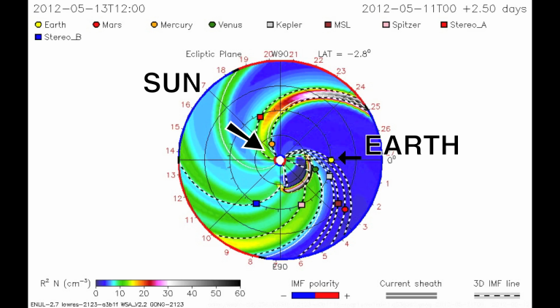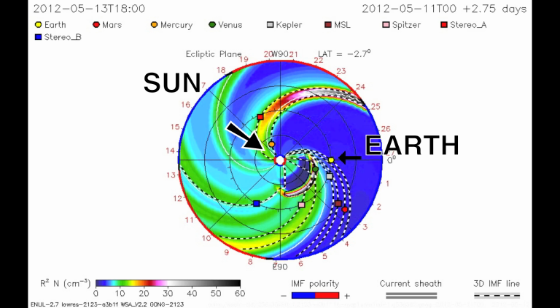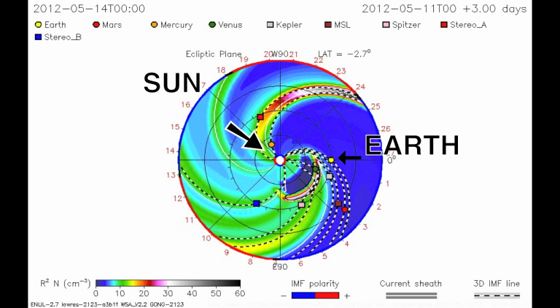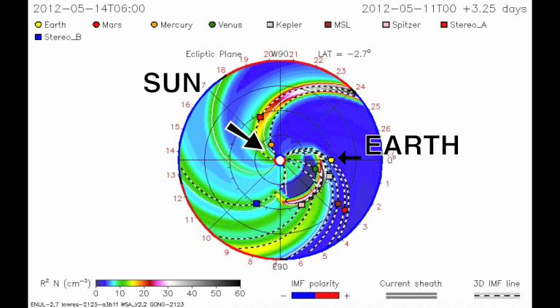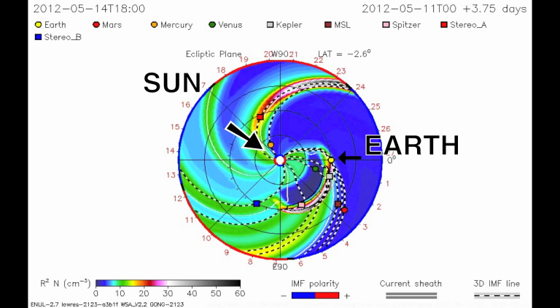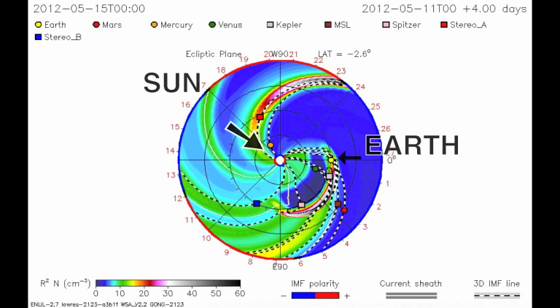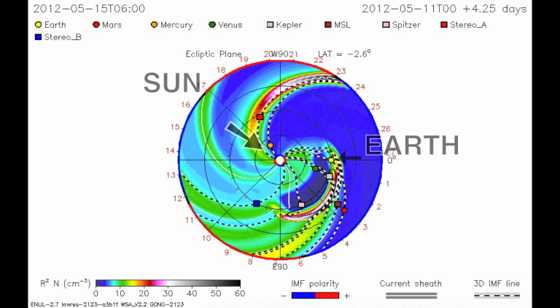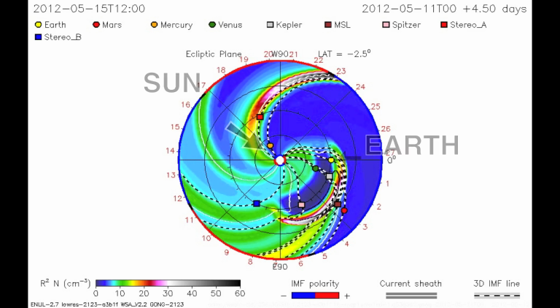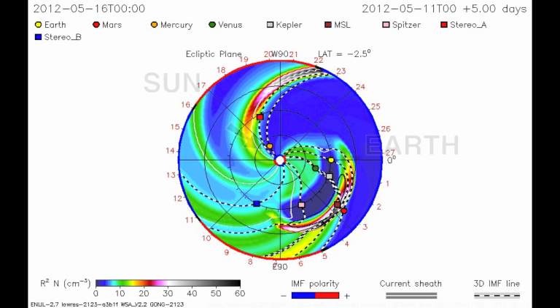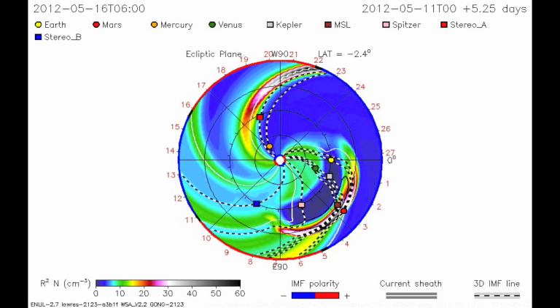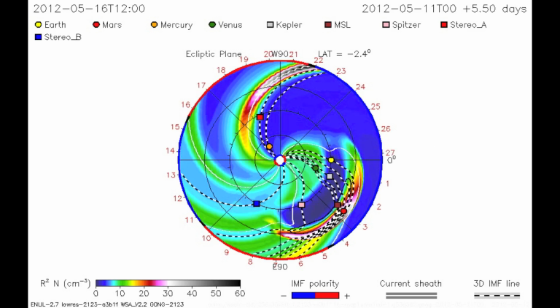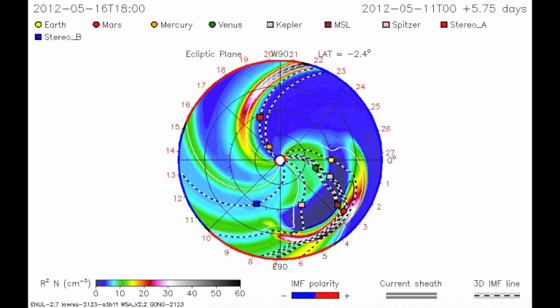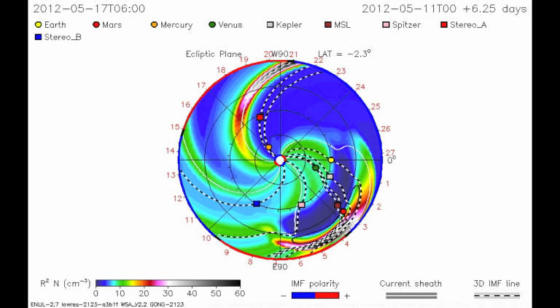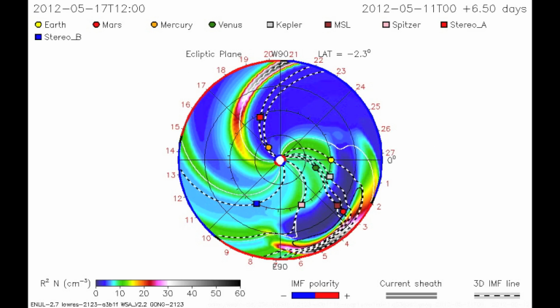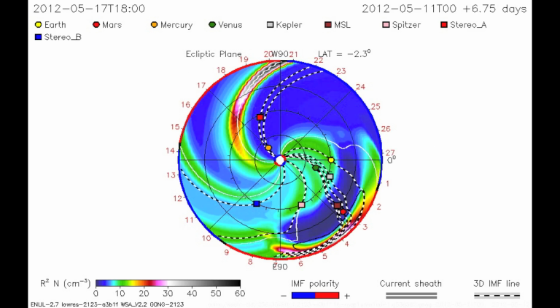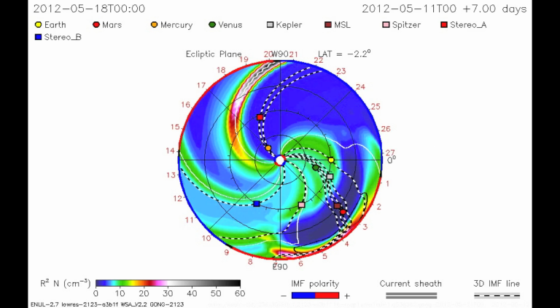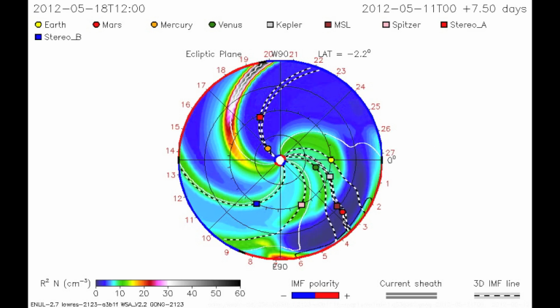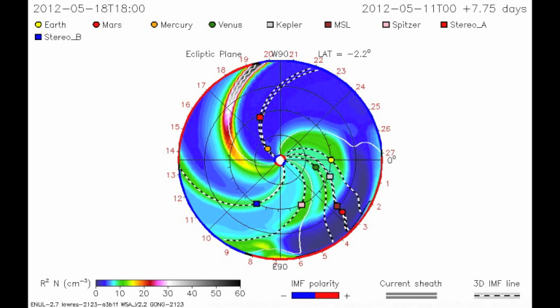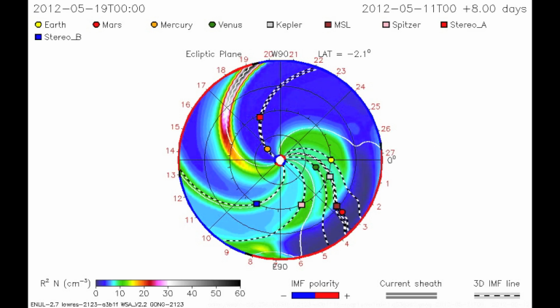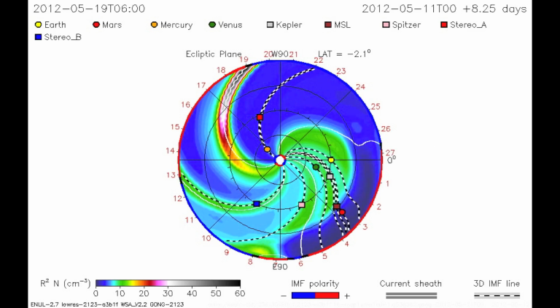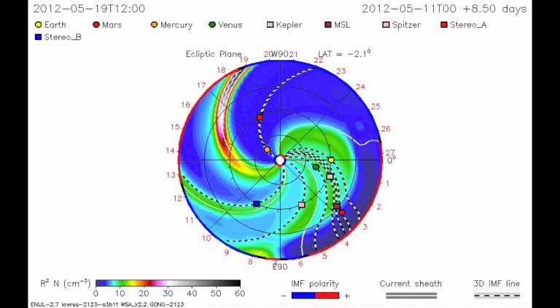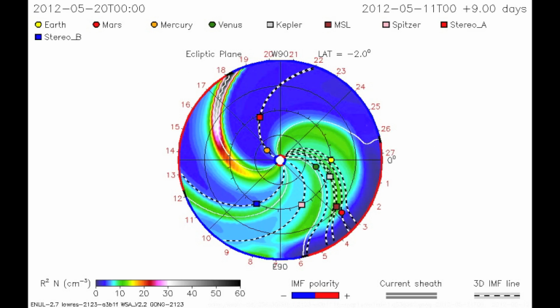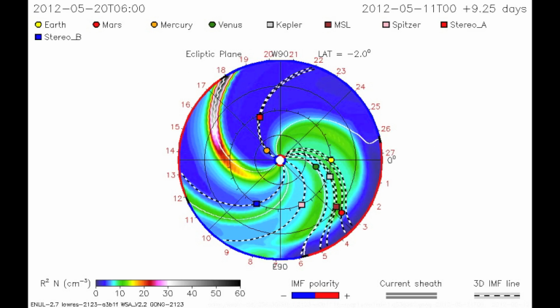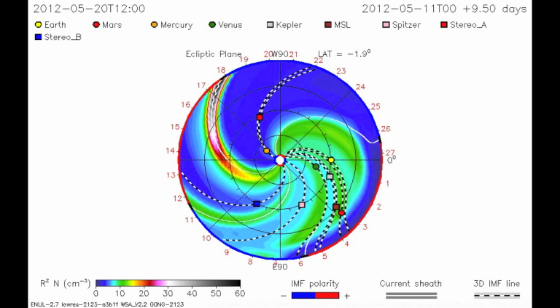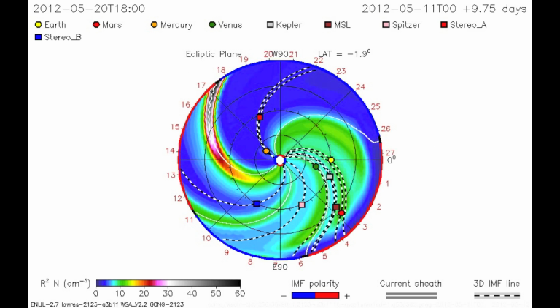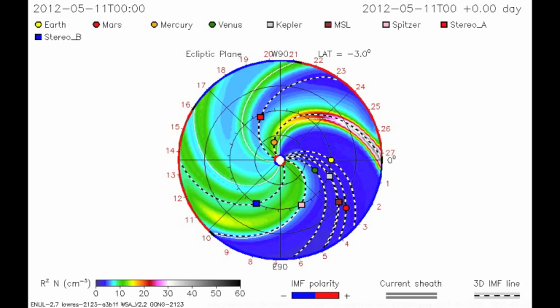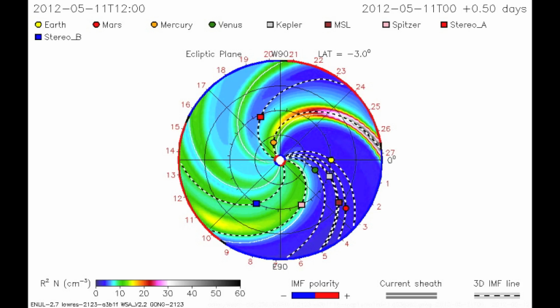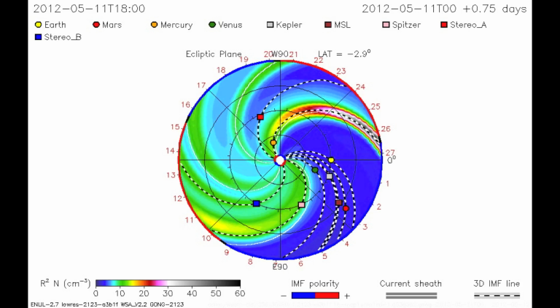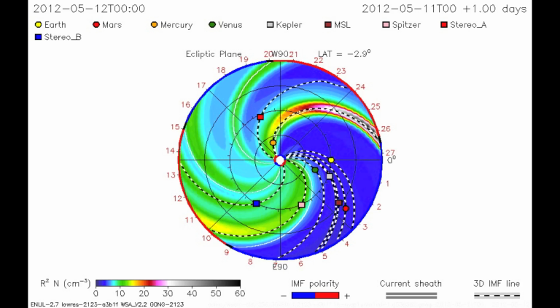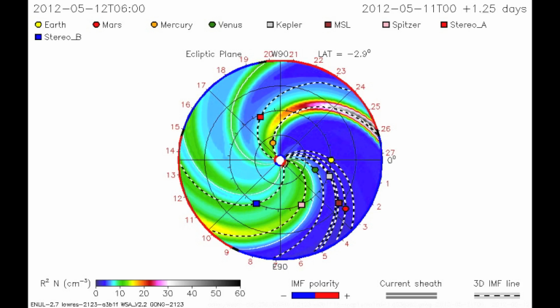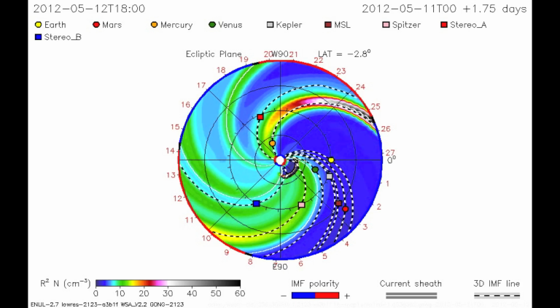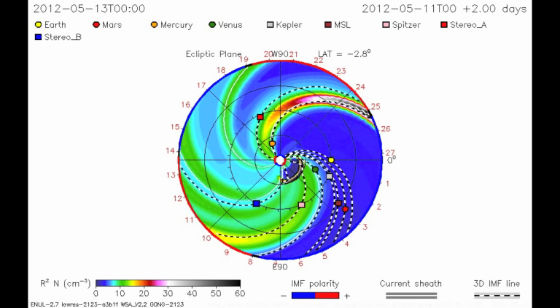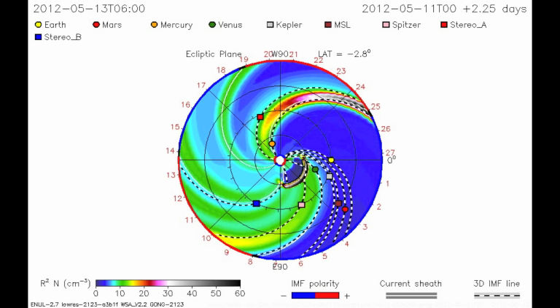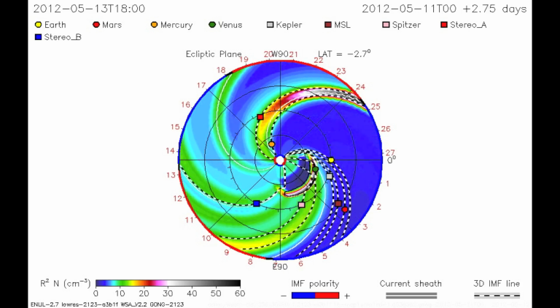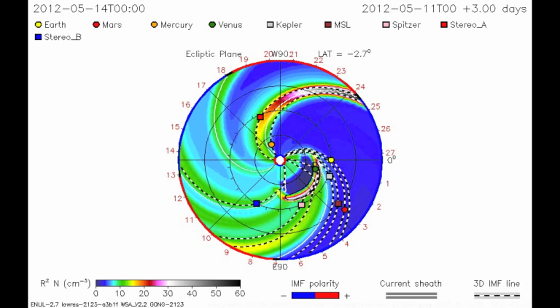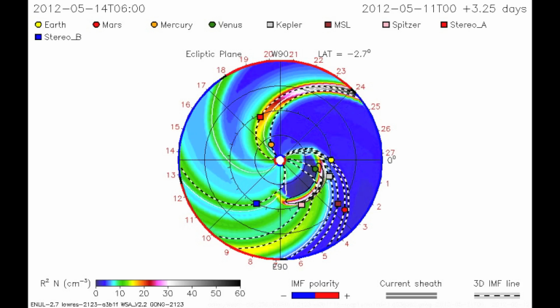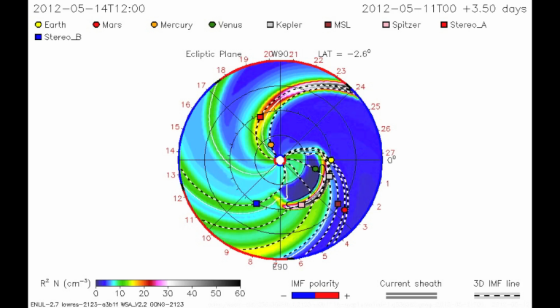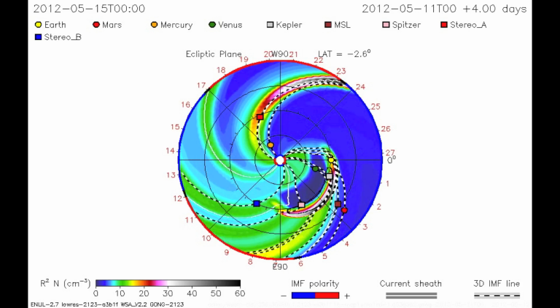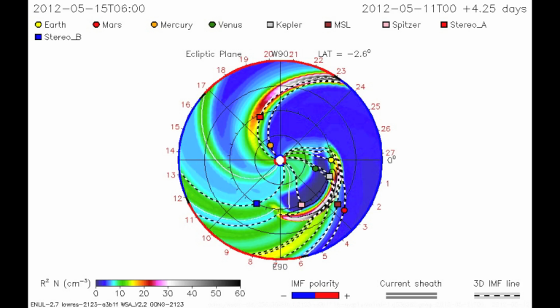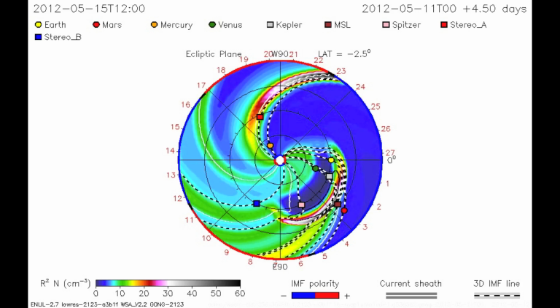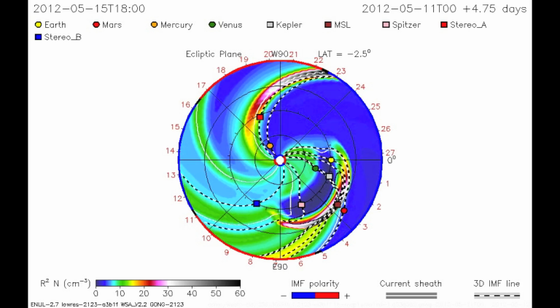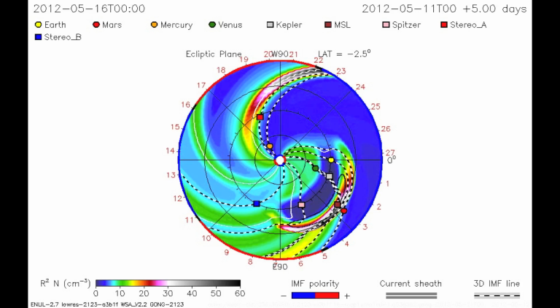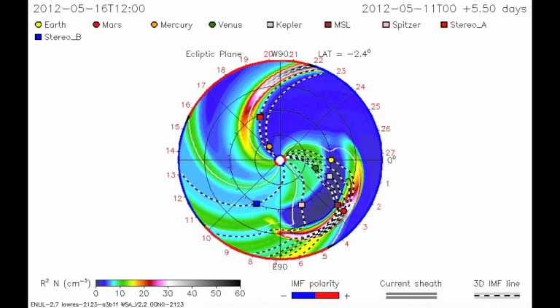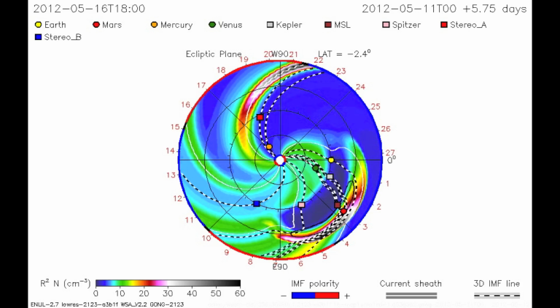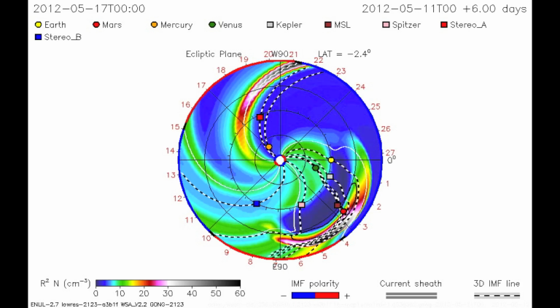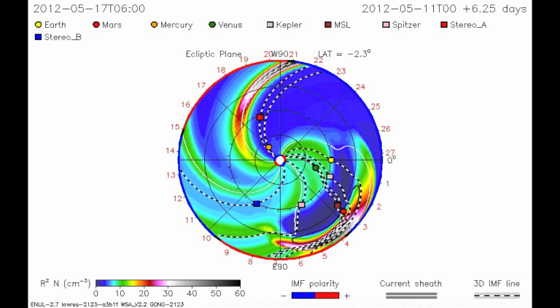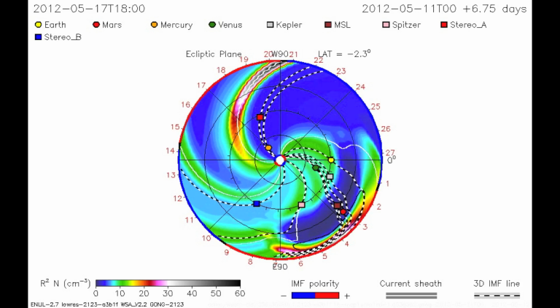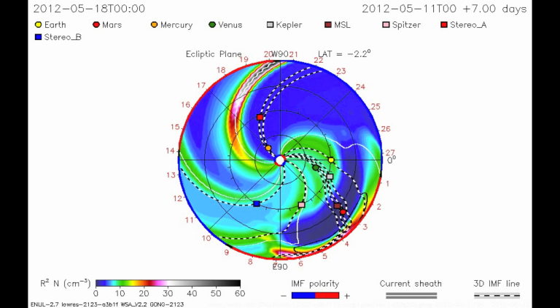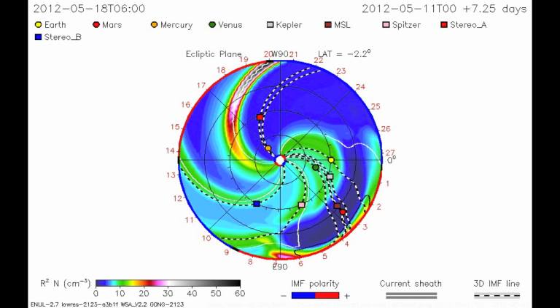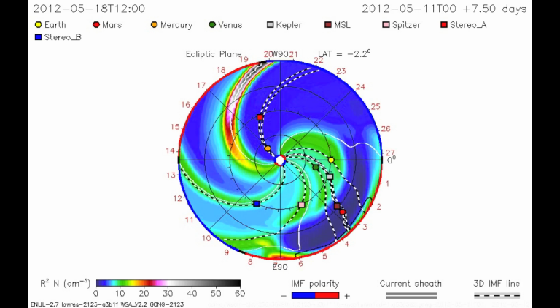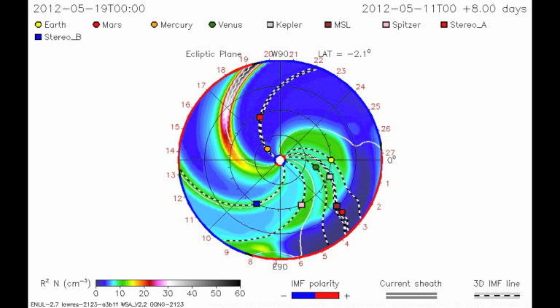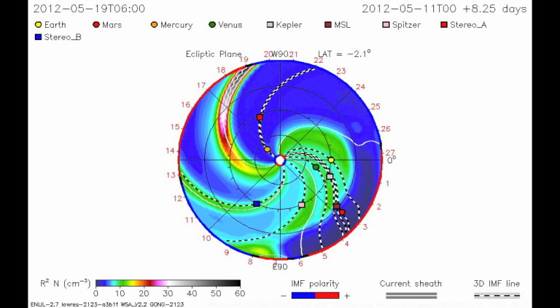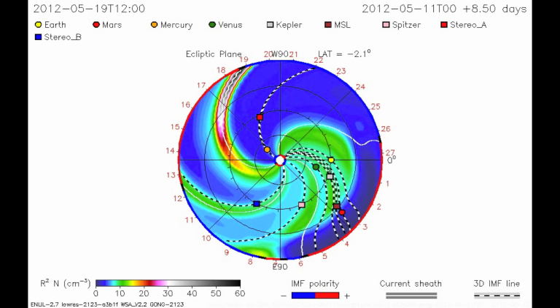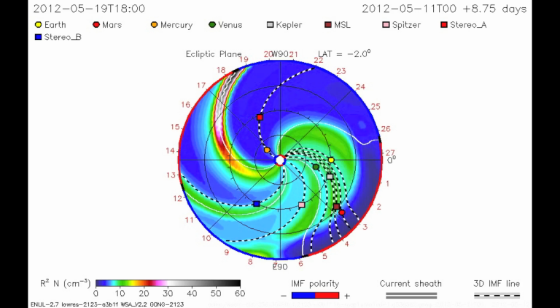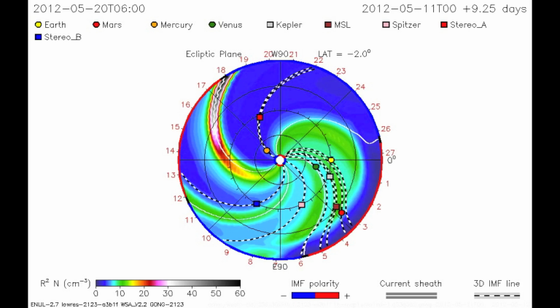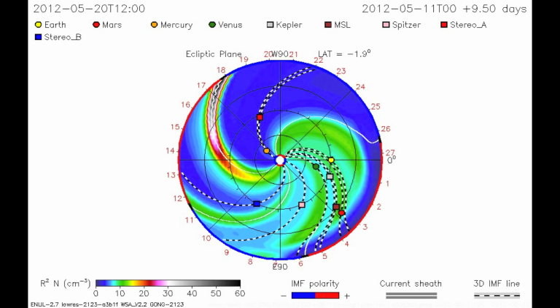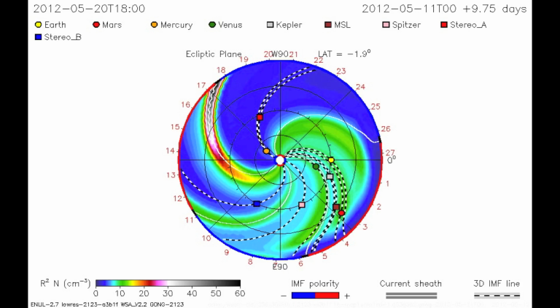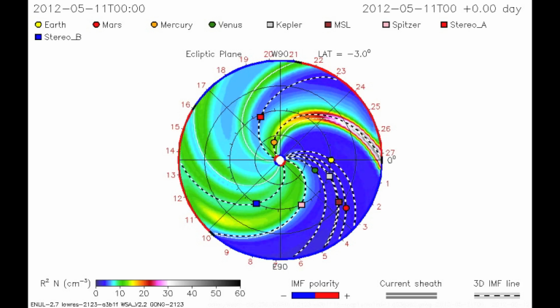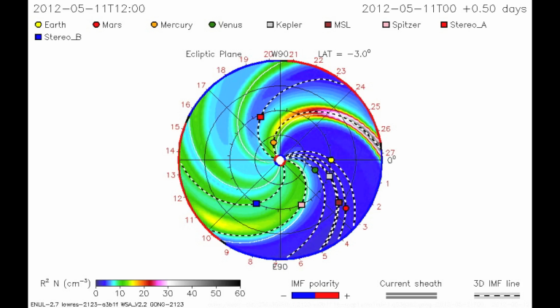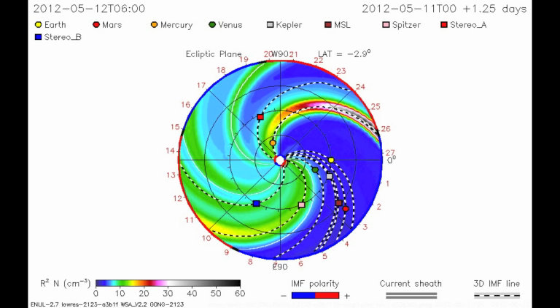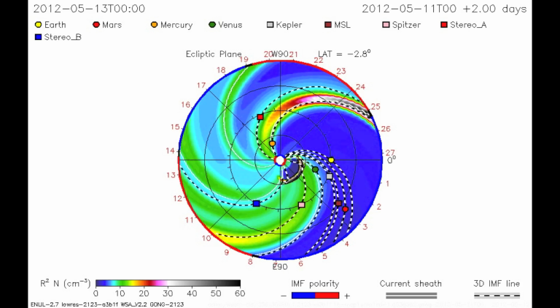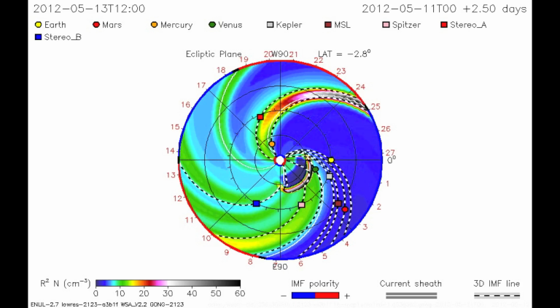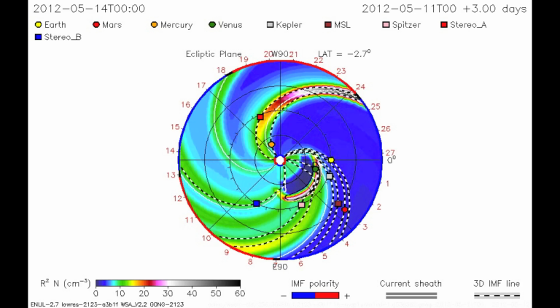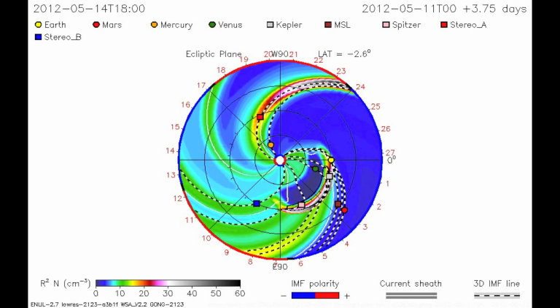Earth was in line for a glancing blow on May 14. Possible signatures of a CME were detected at ACE within one hour of the predicted arrival.